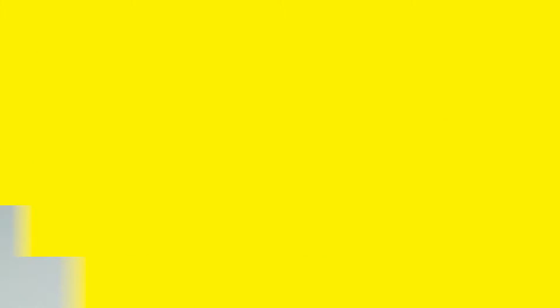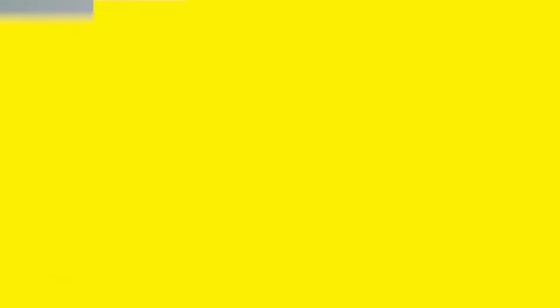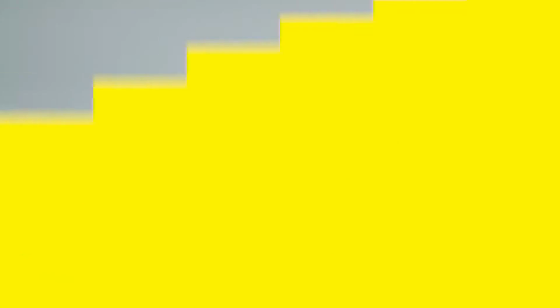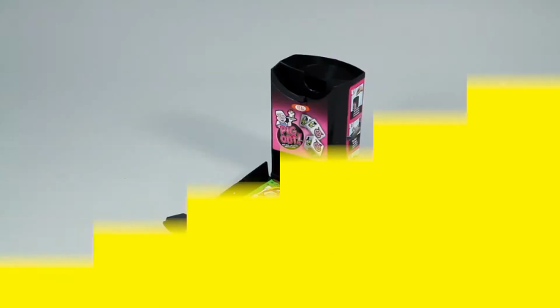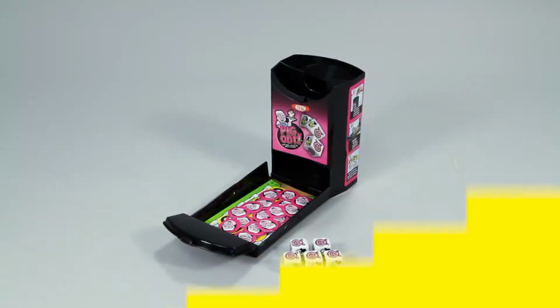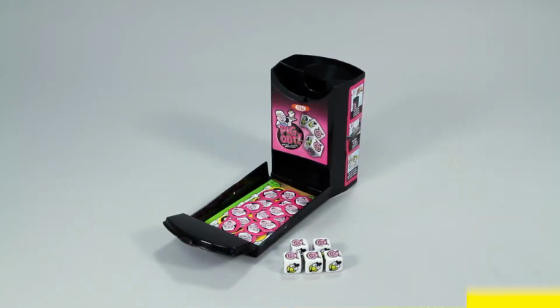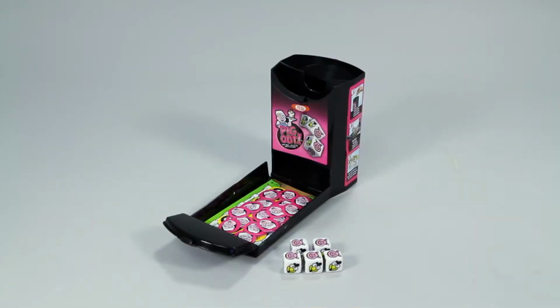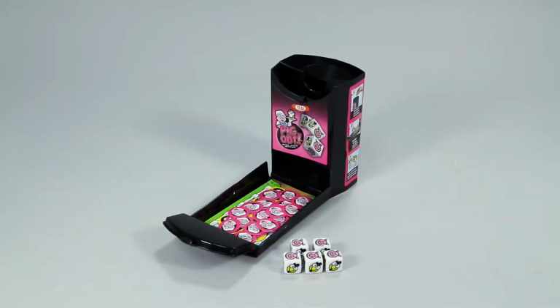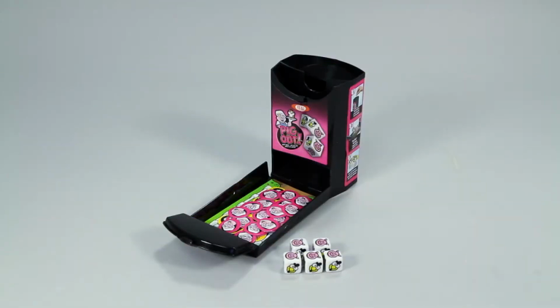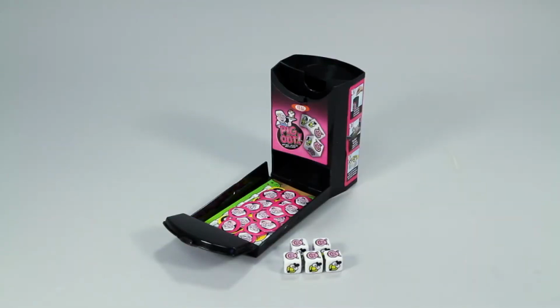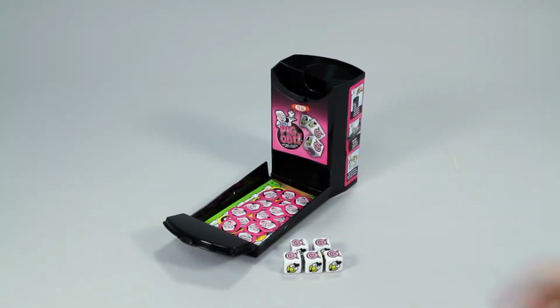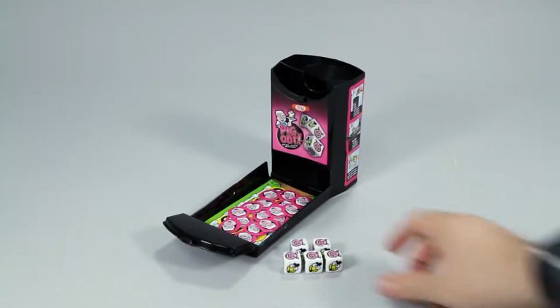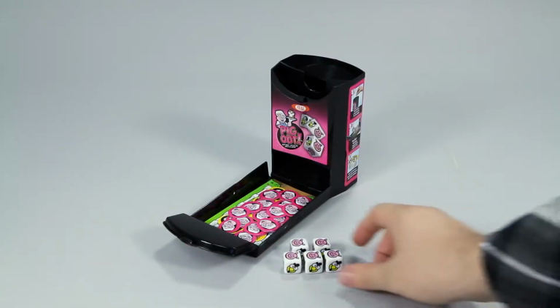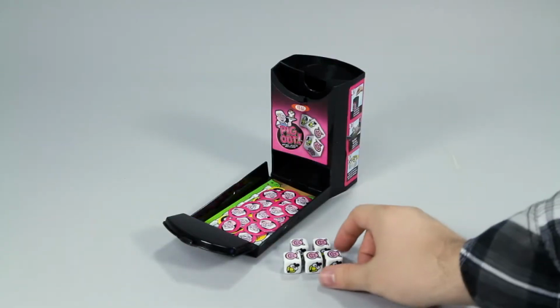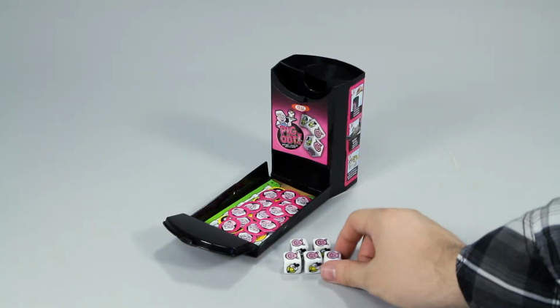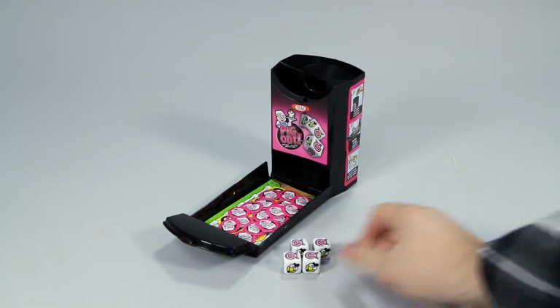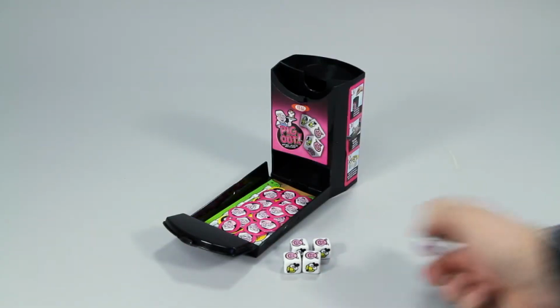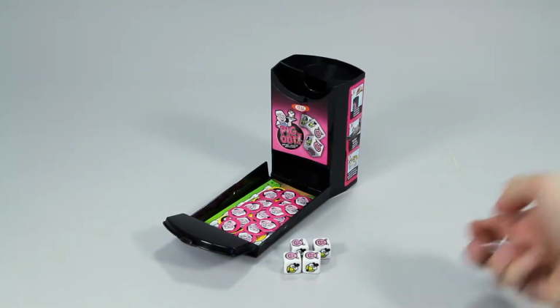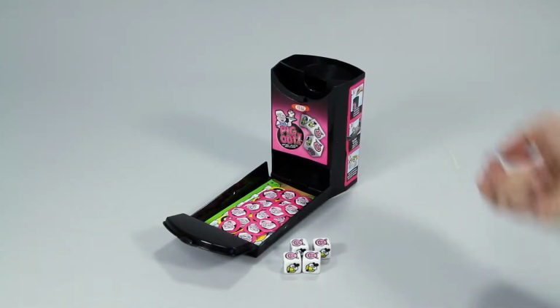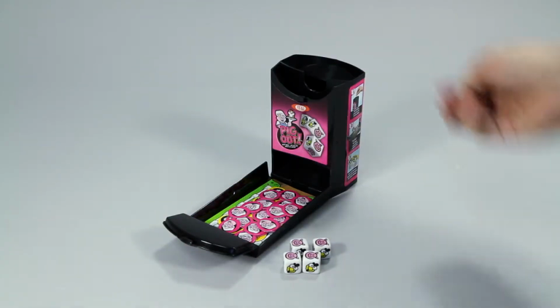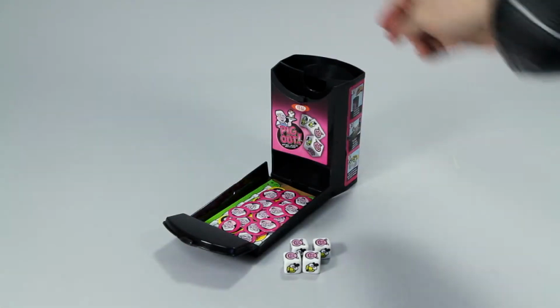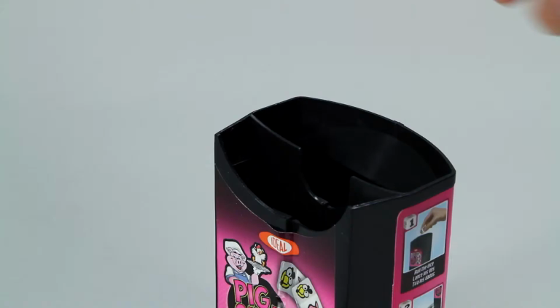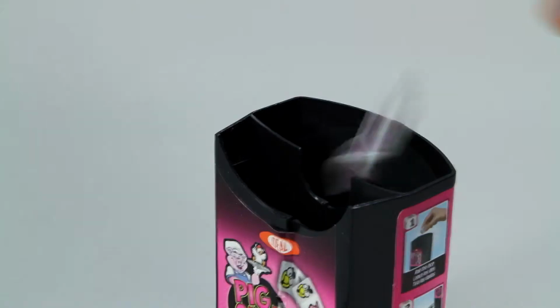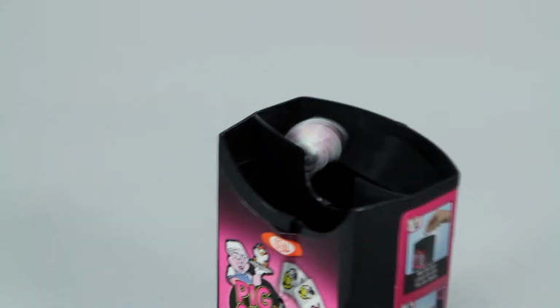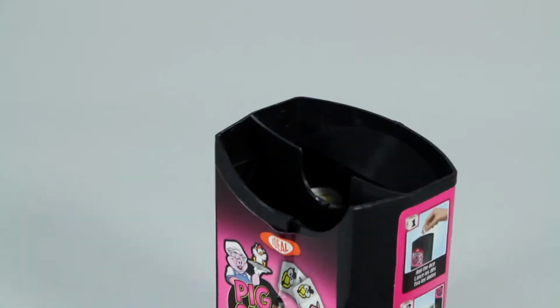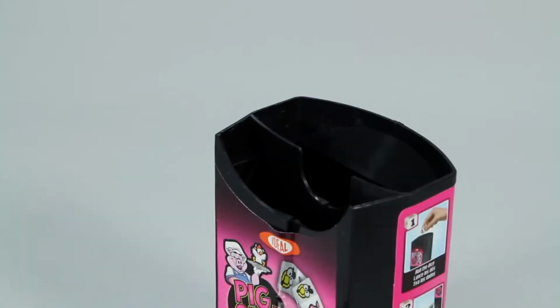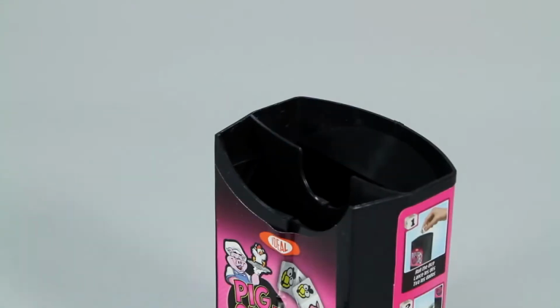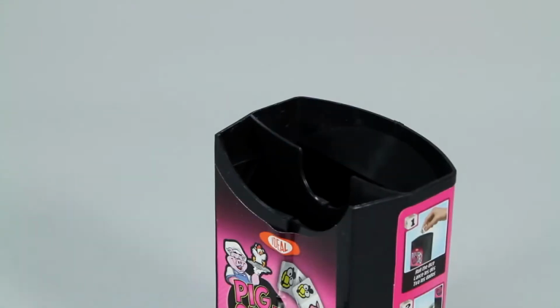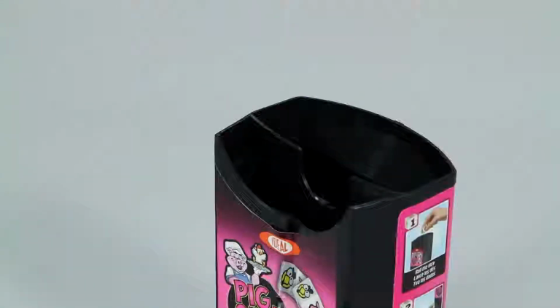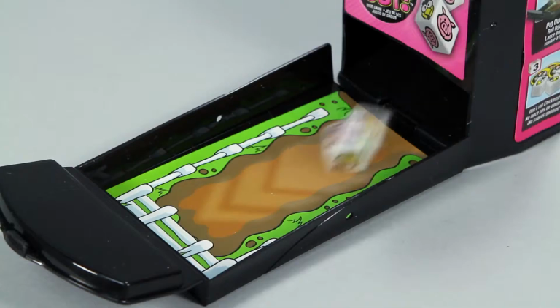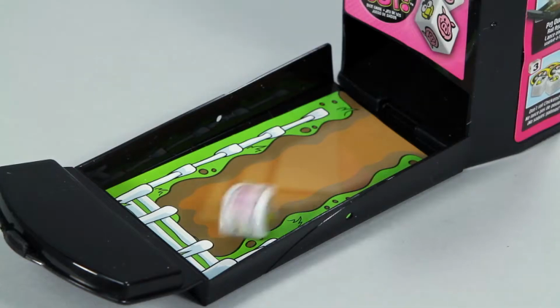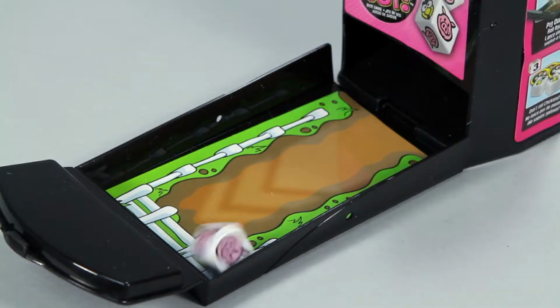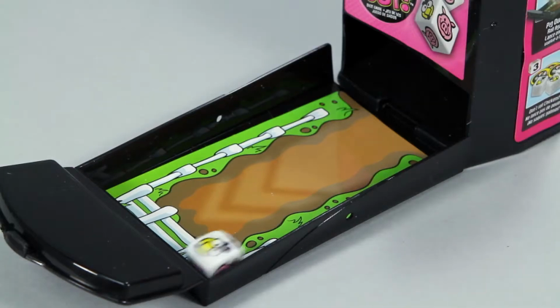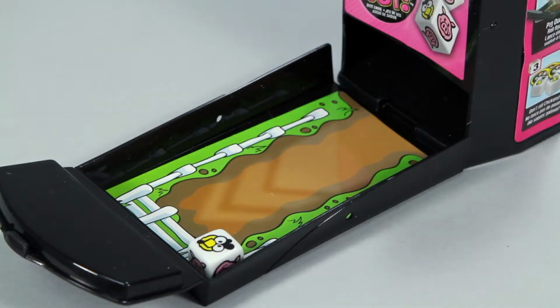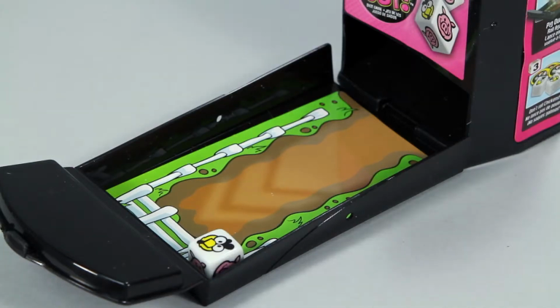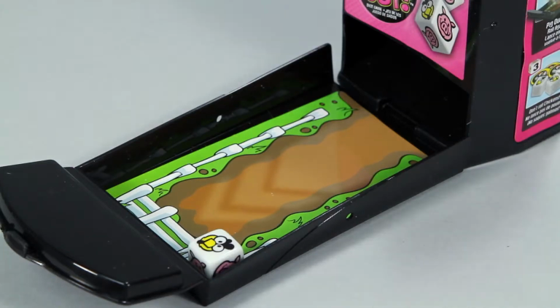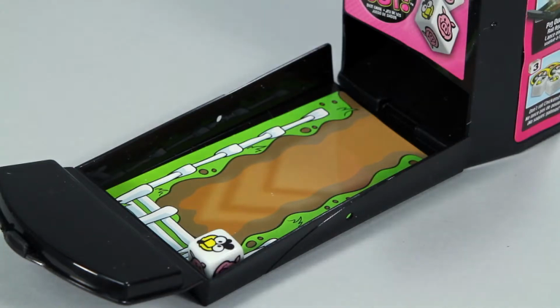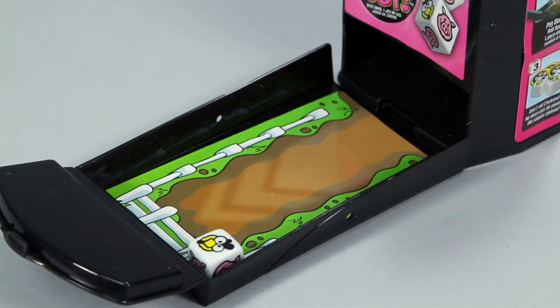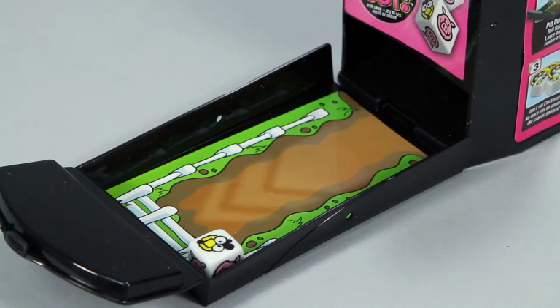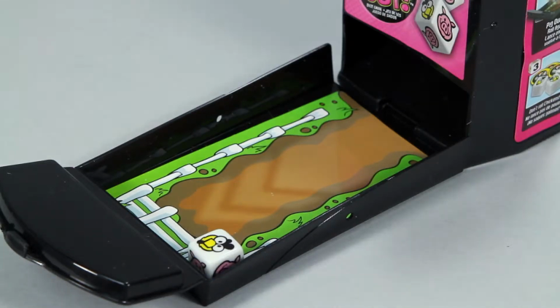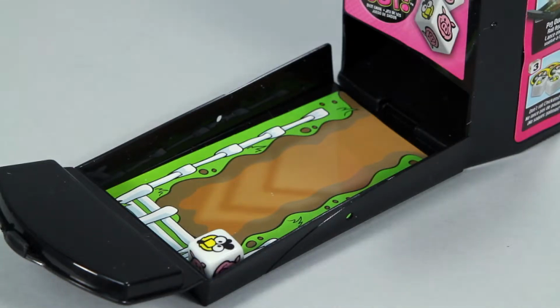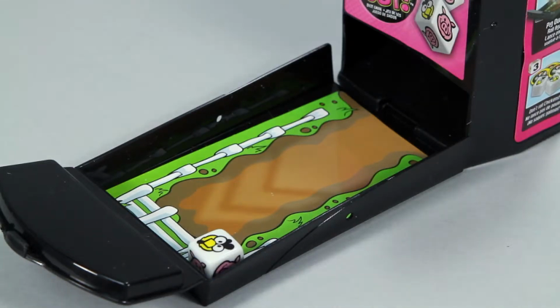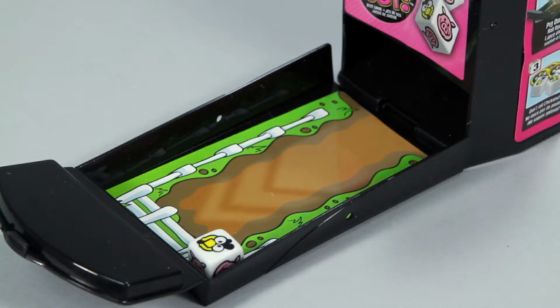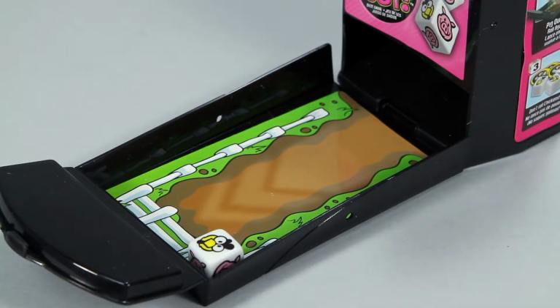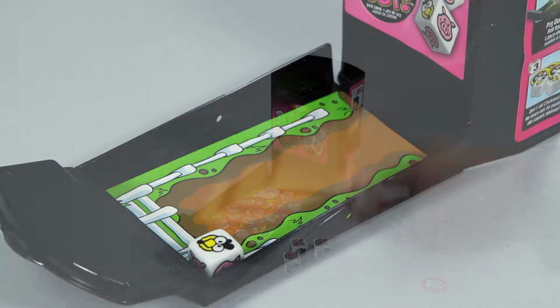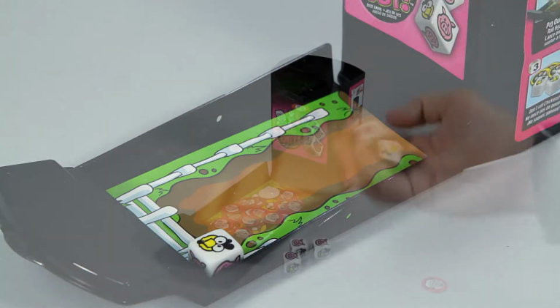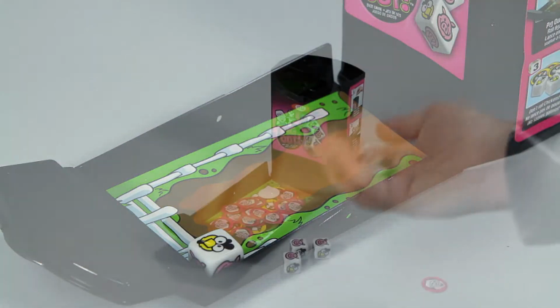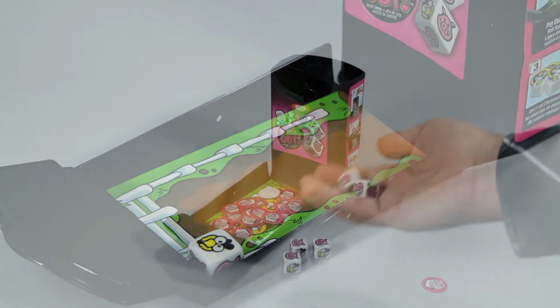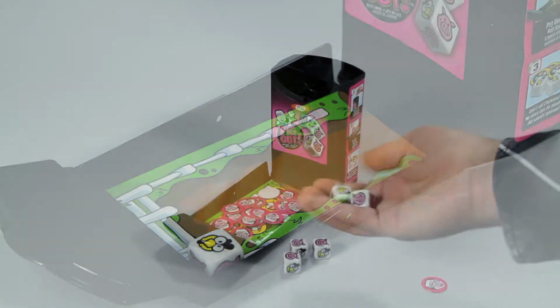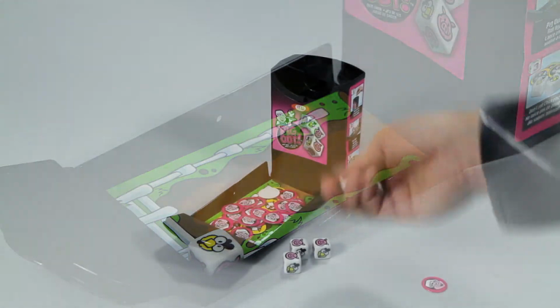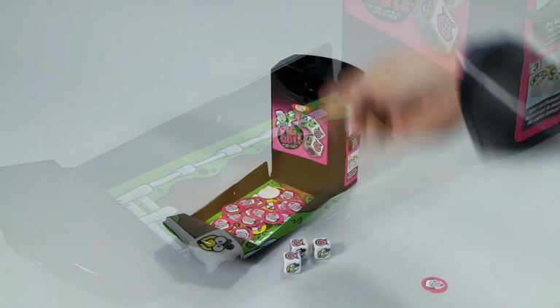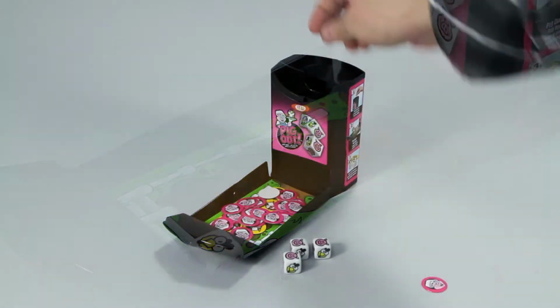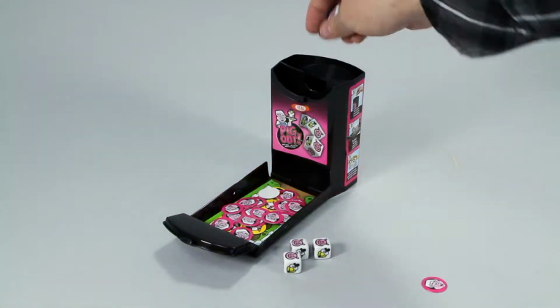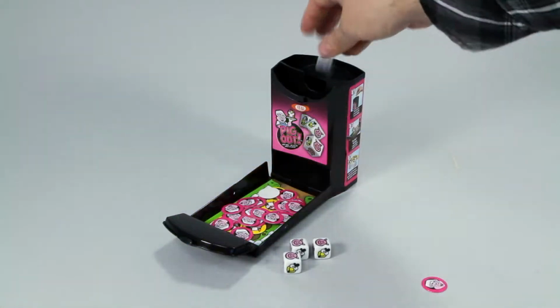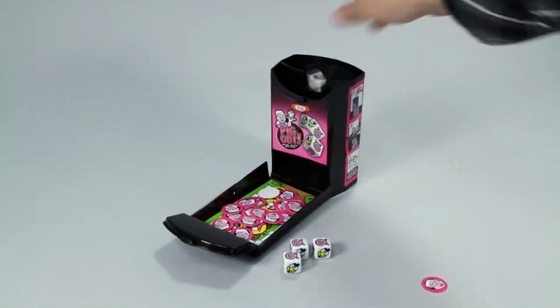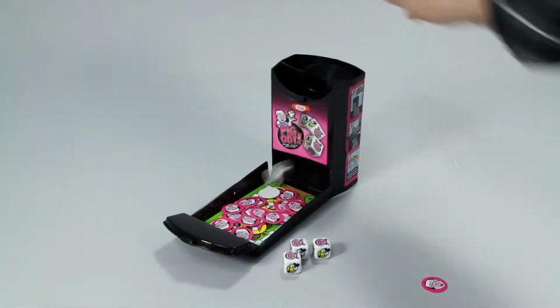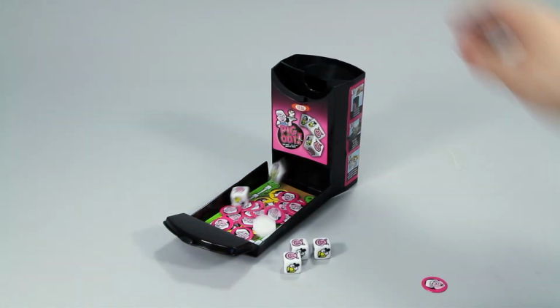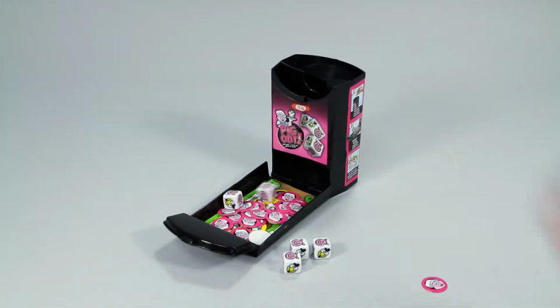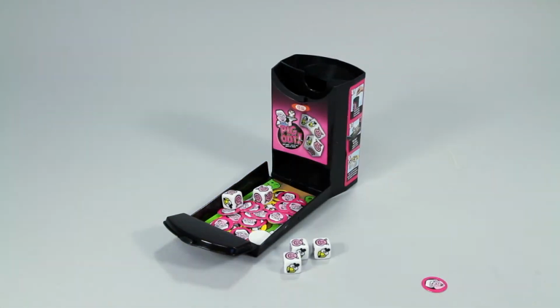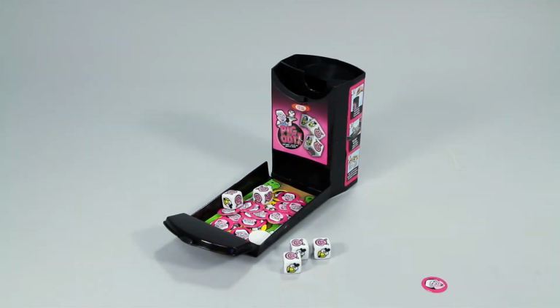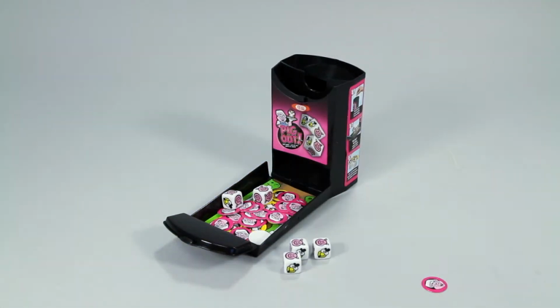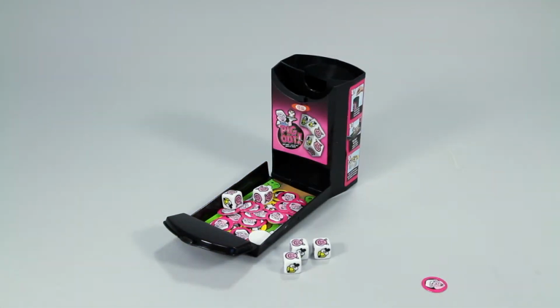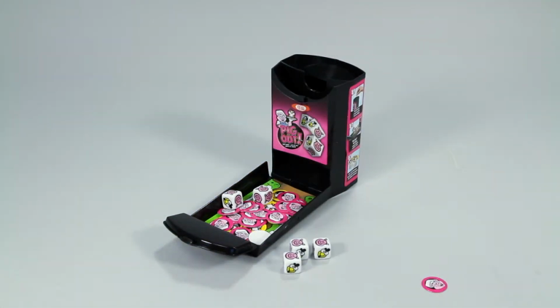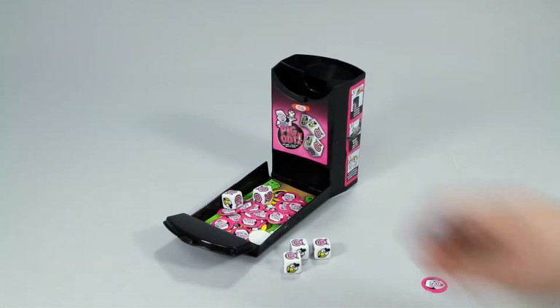Simply drop the dice in the top of the container and watch them tumble out the bottom, giving you the optimal dice roll every time.